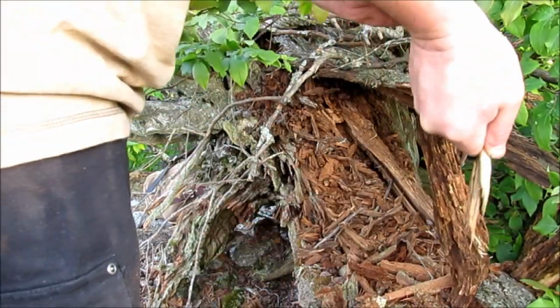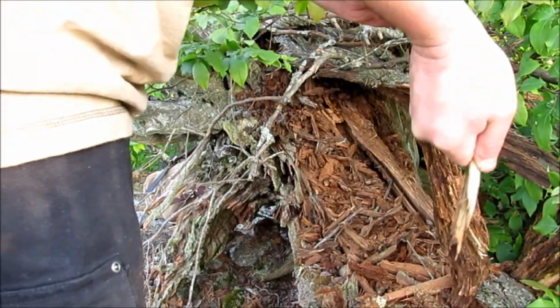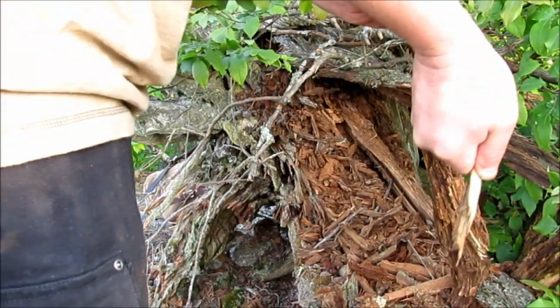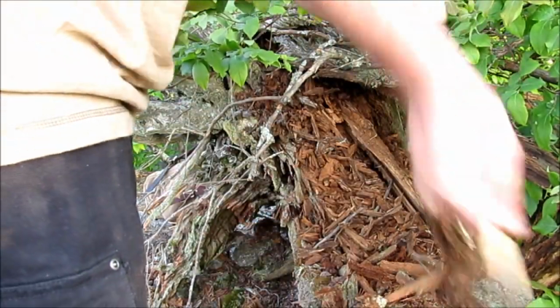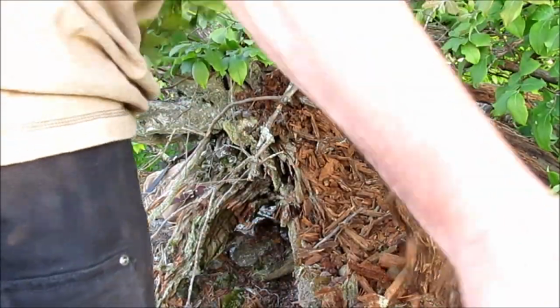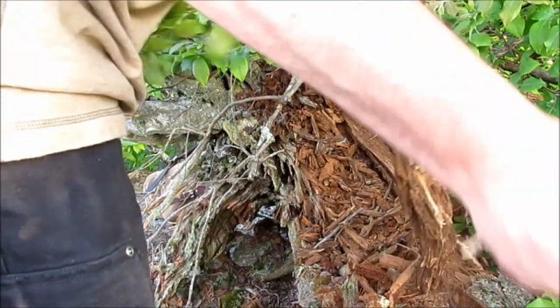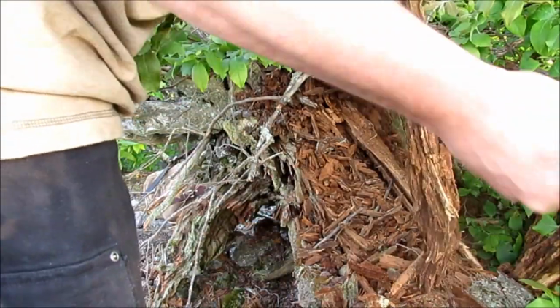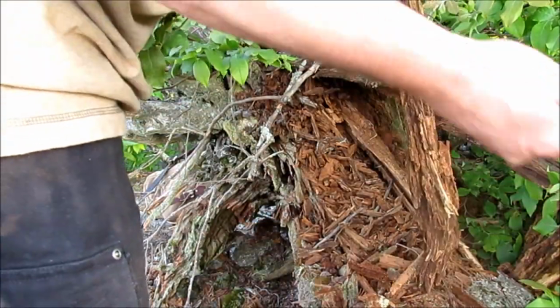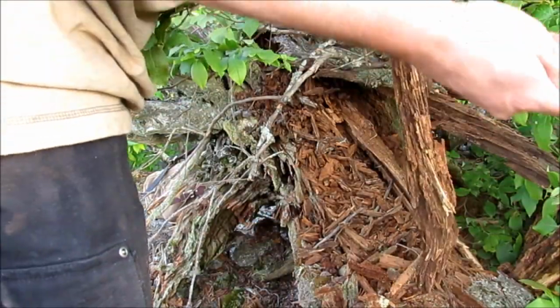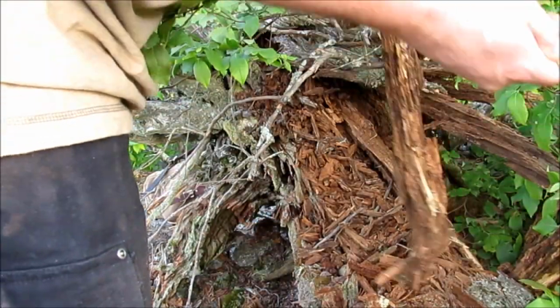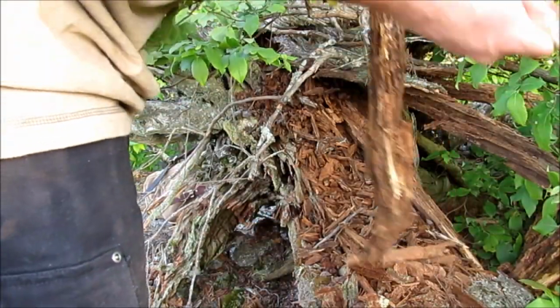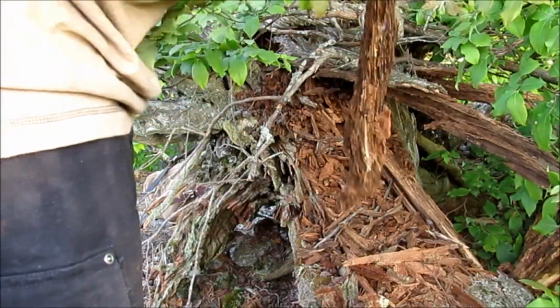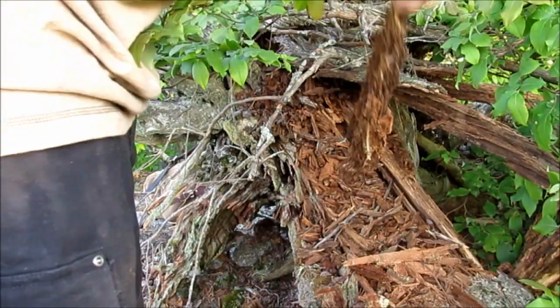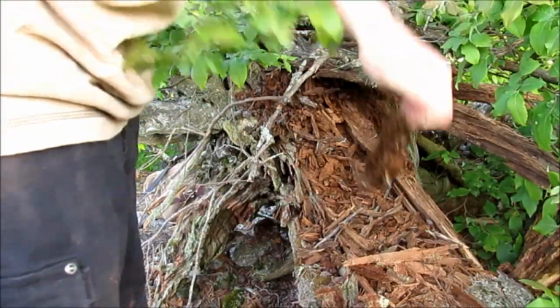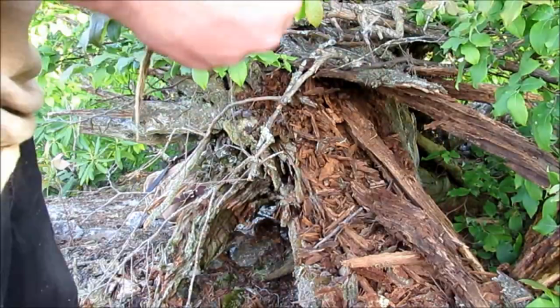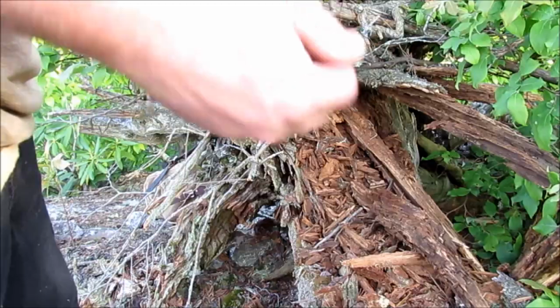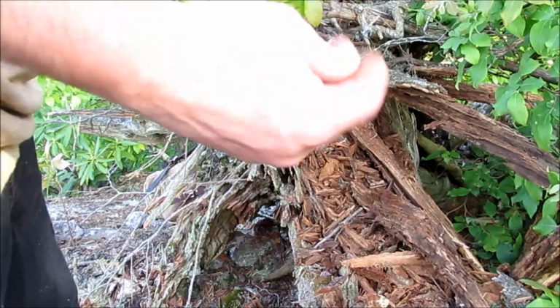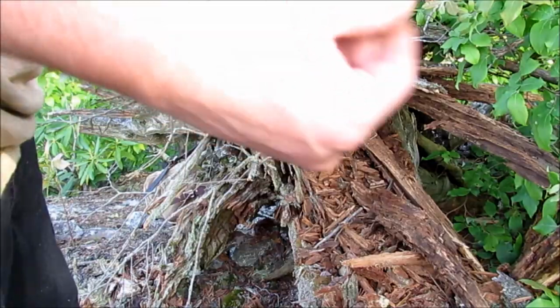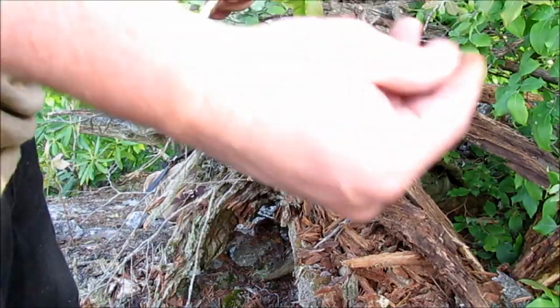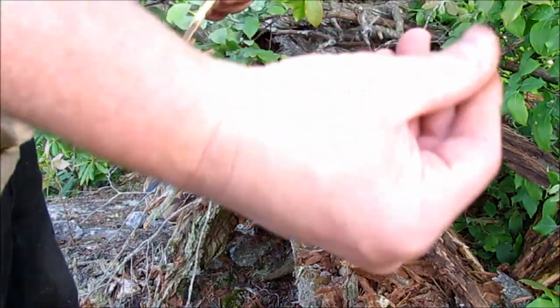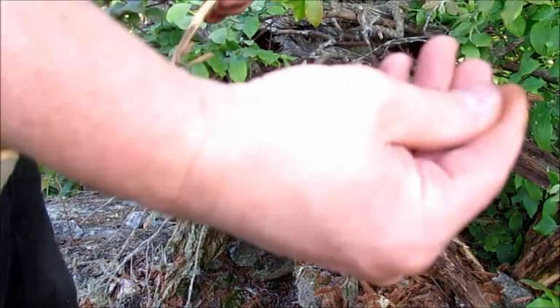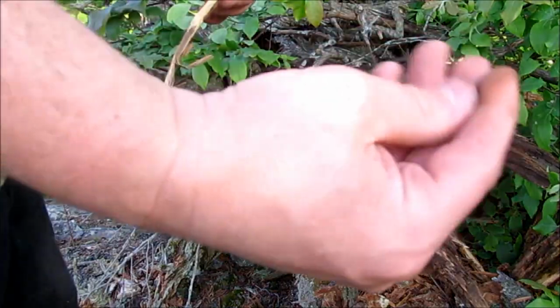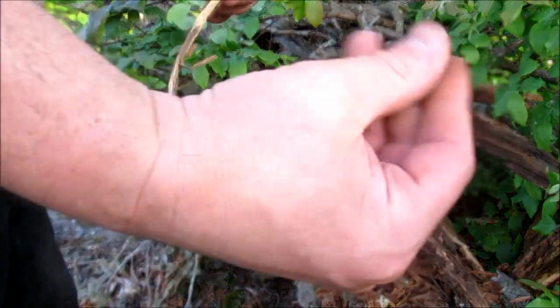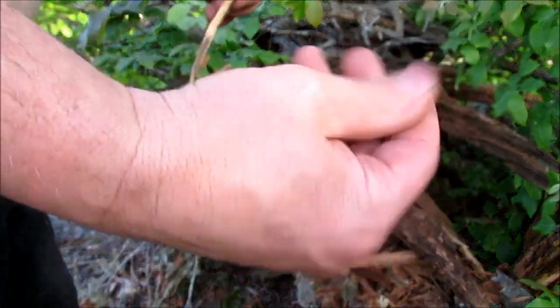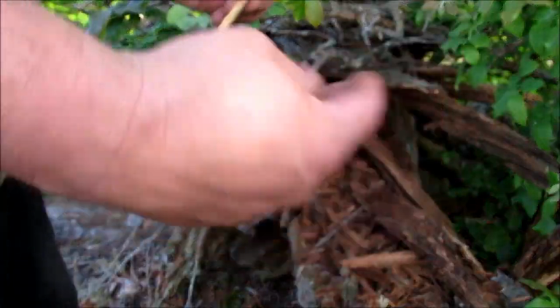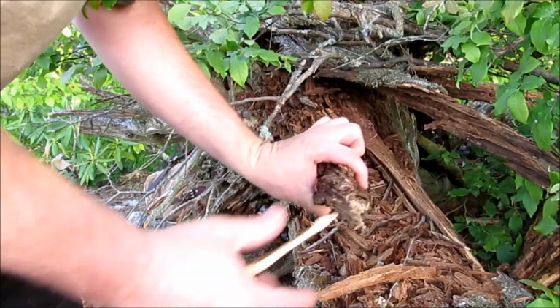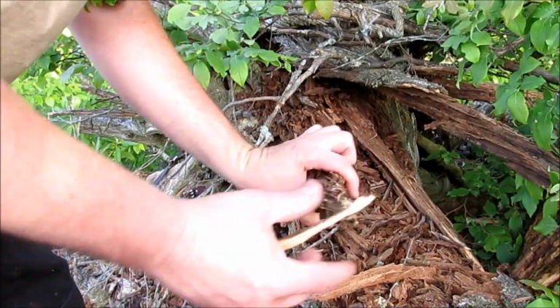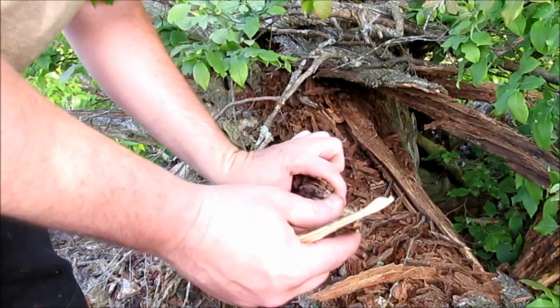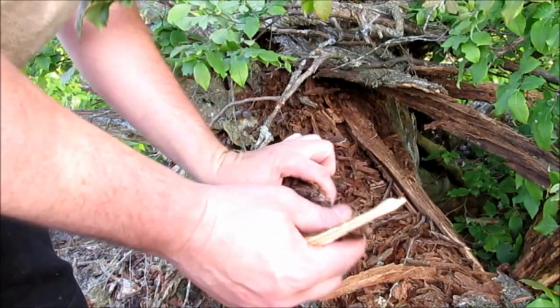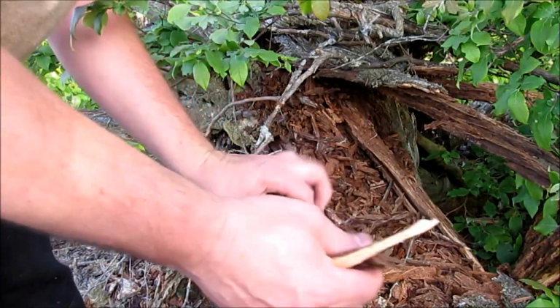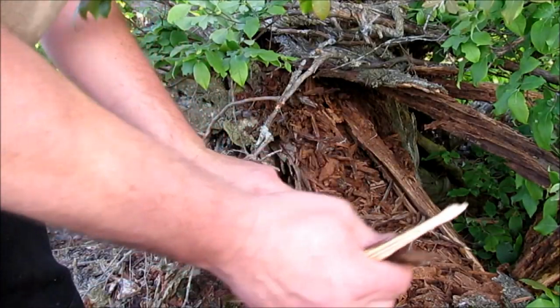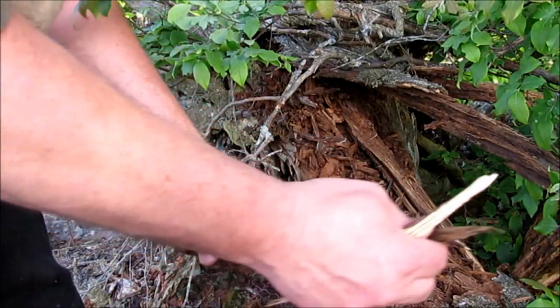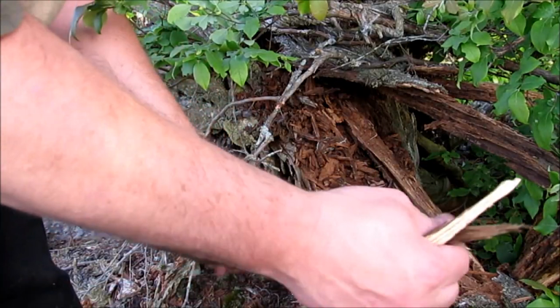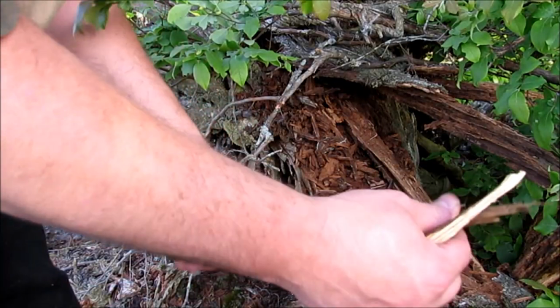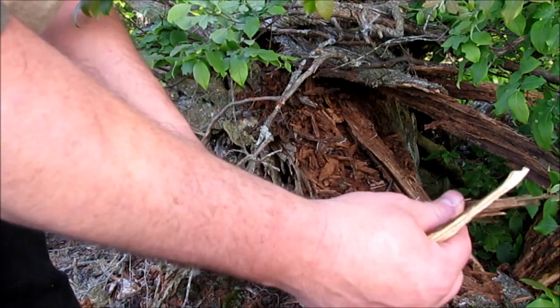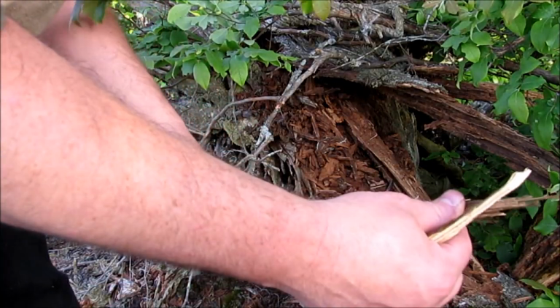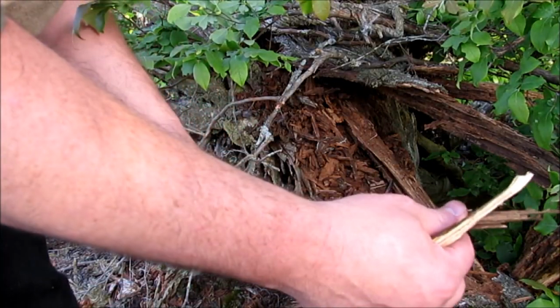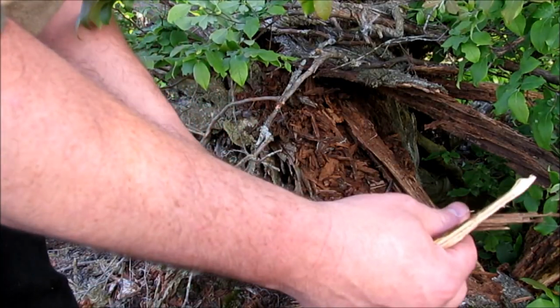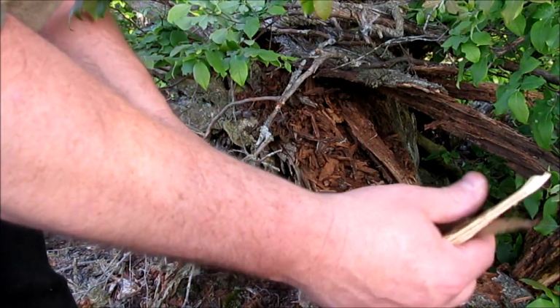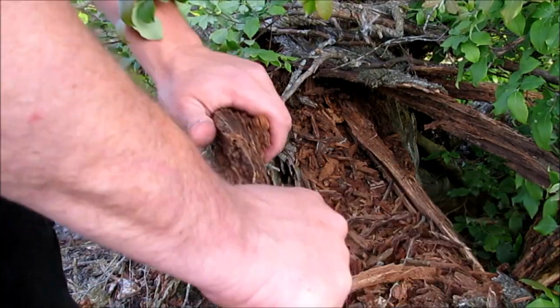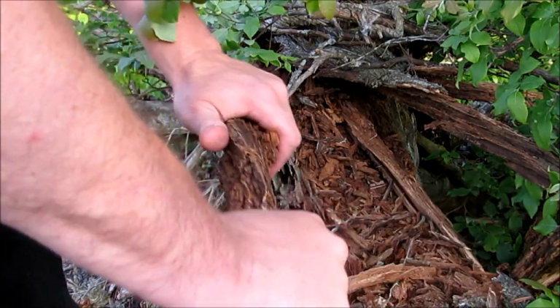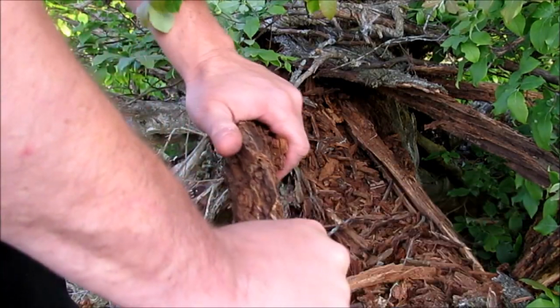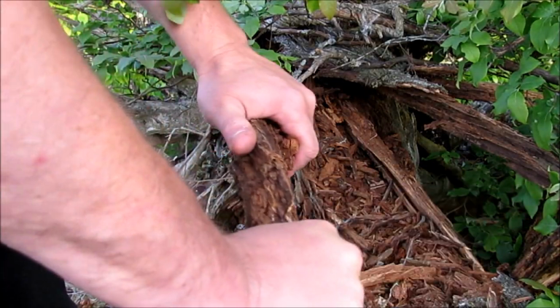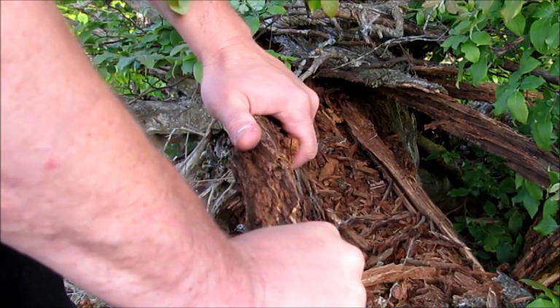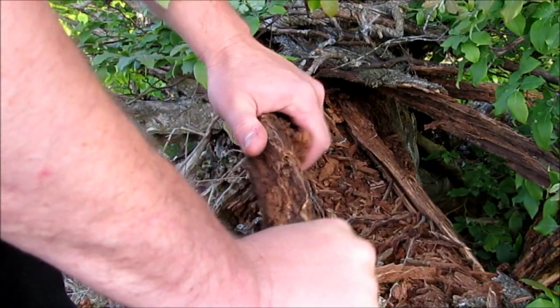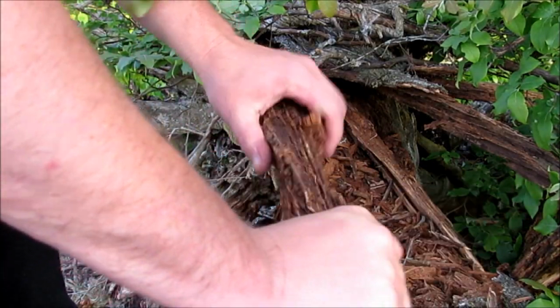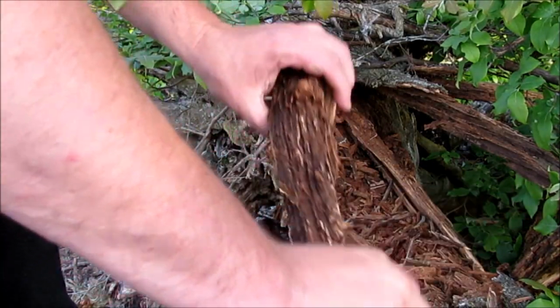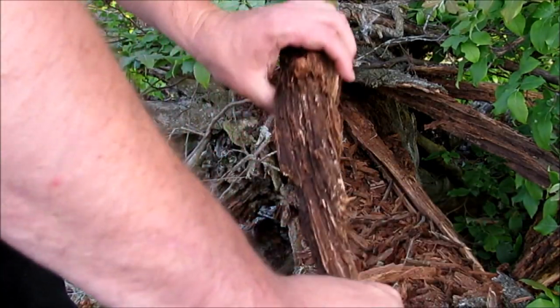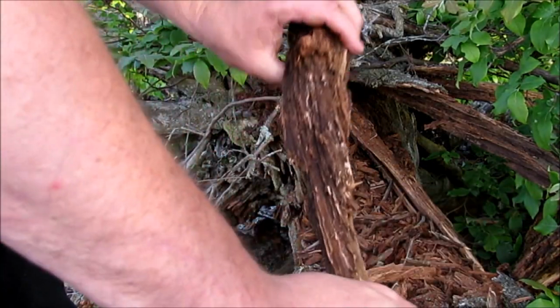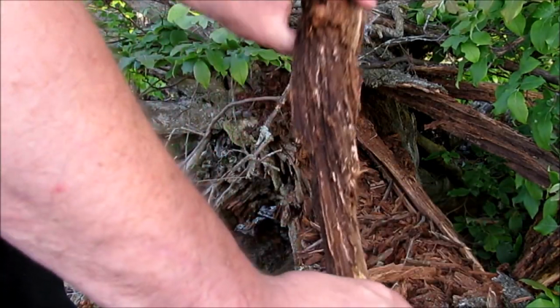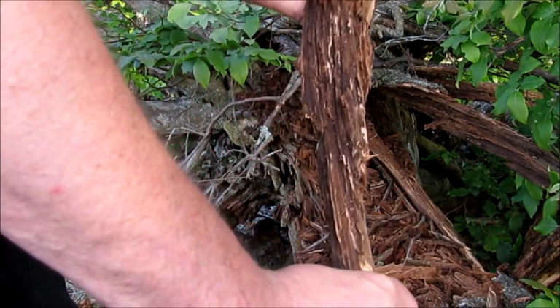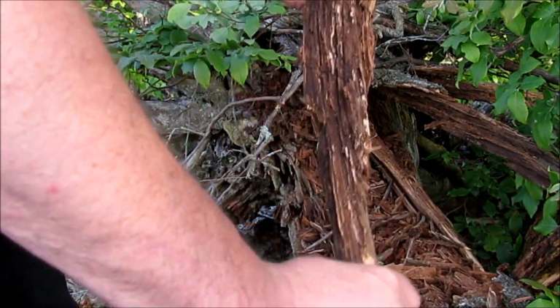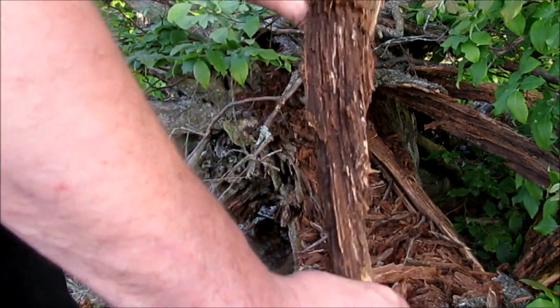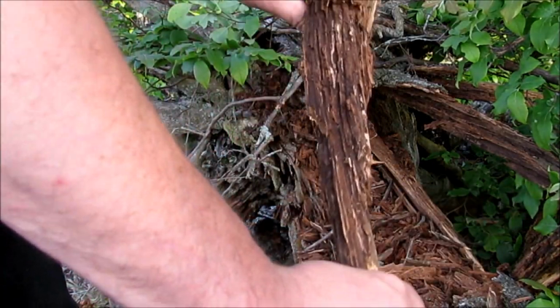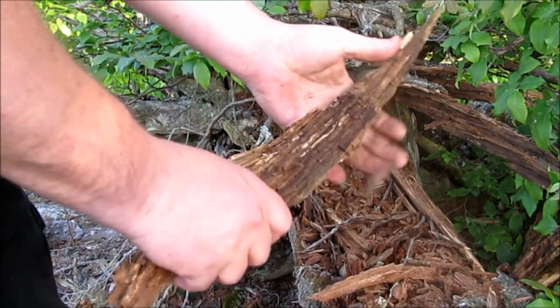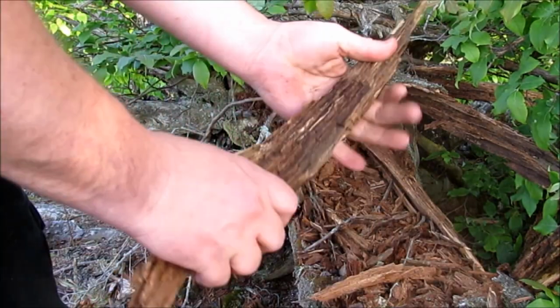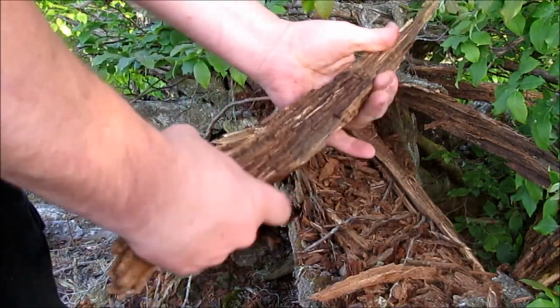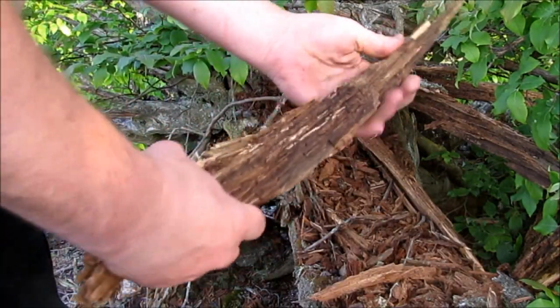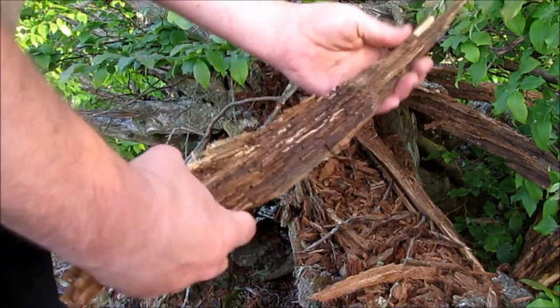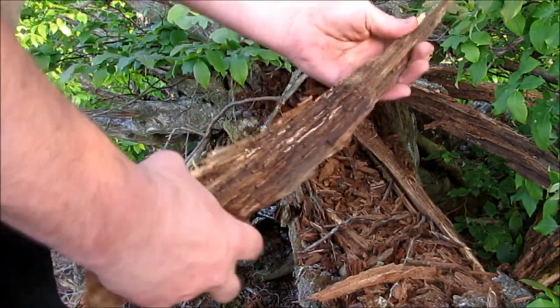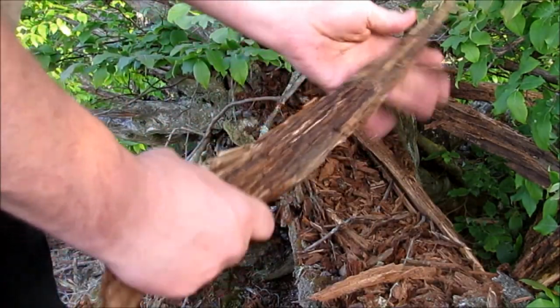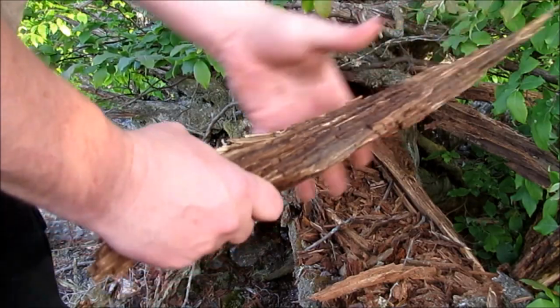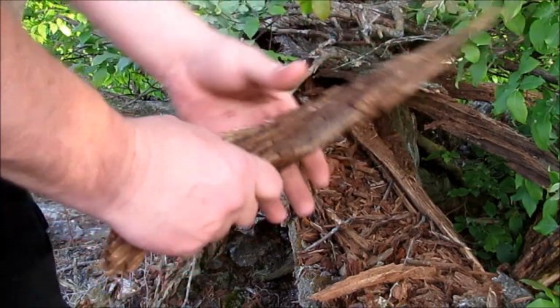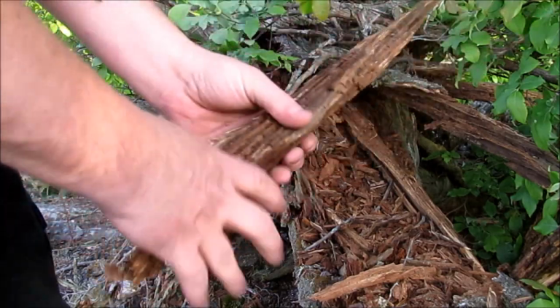It's not rotted down, it's really sticky. But you can keep digging into this and process more. This is pretty hard.